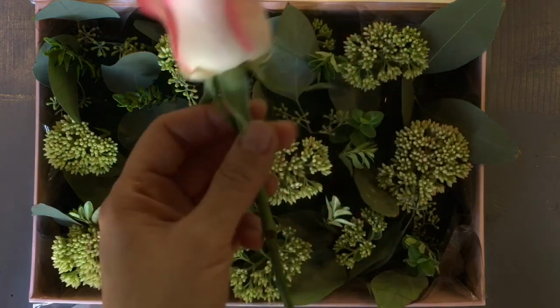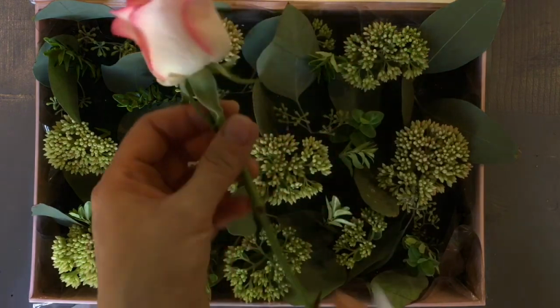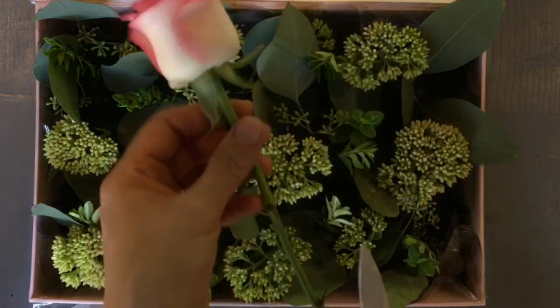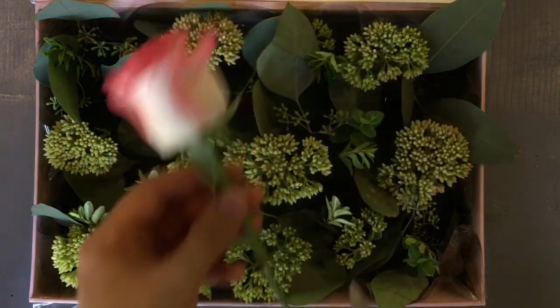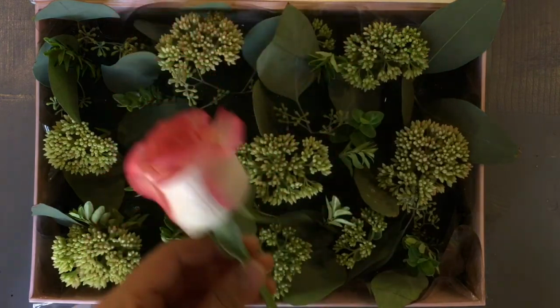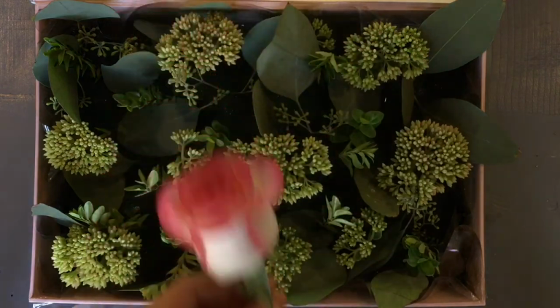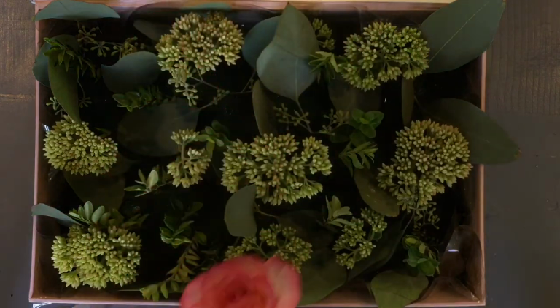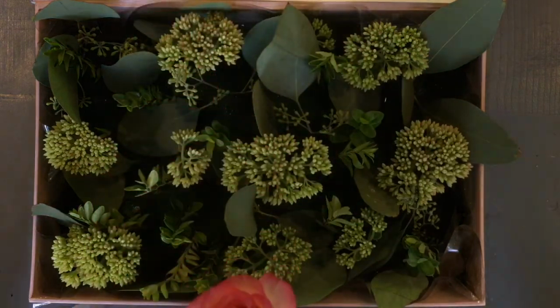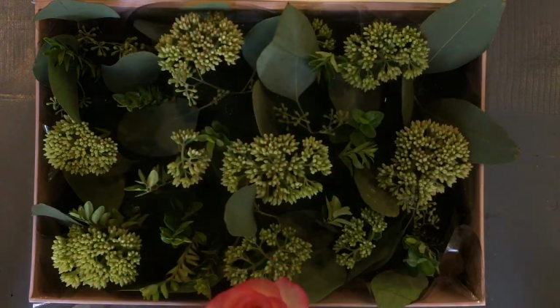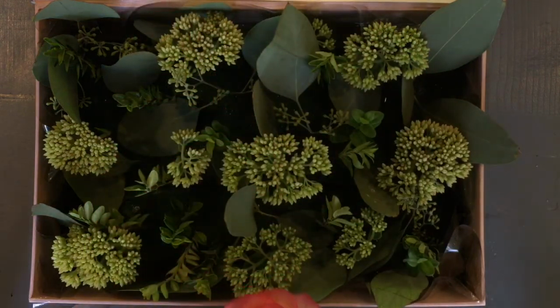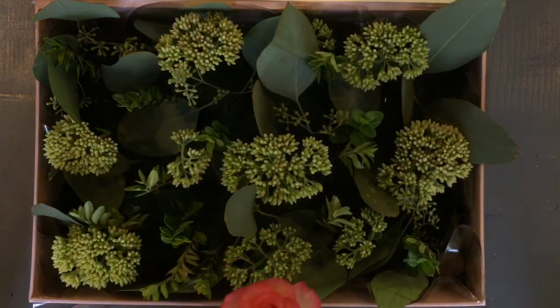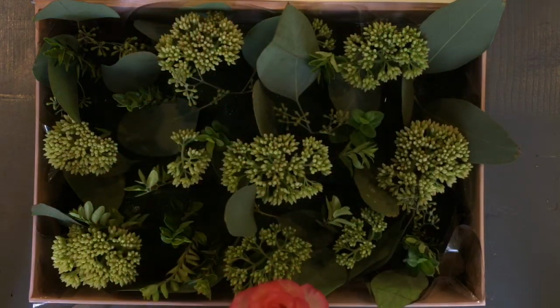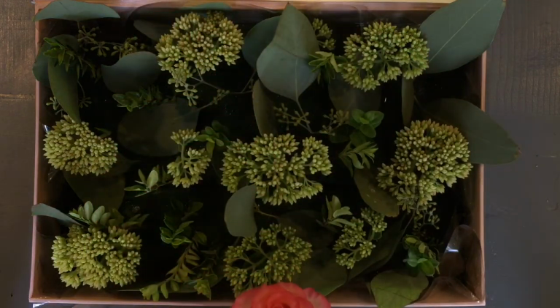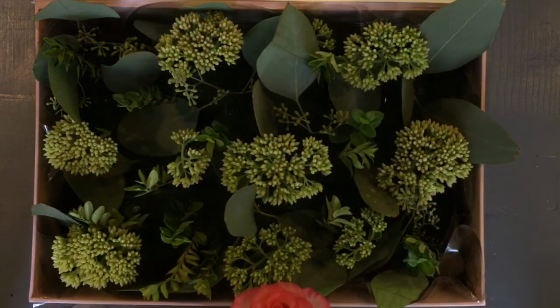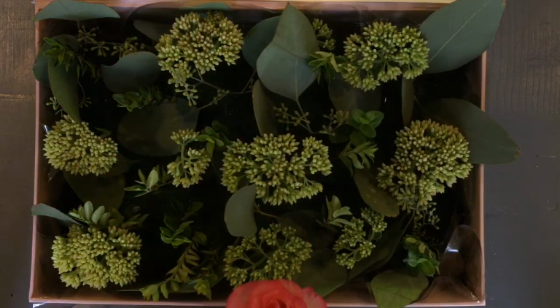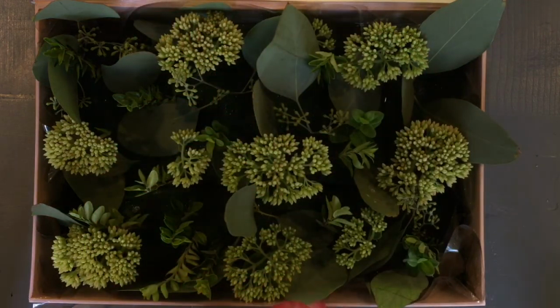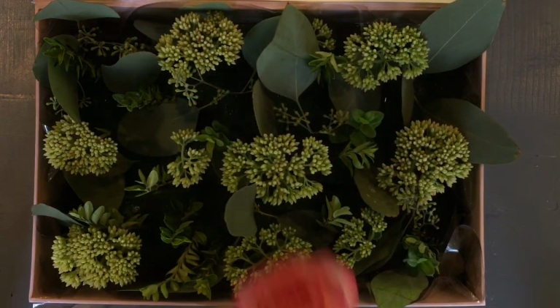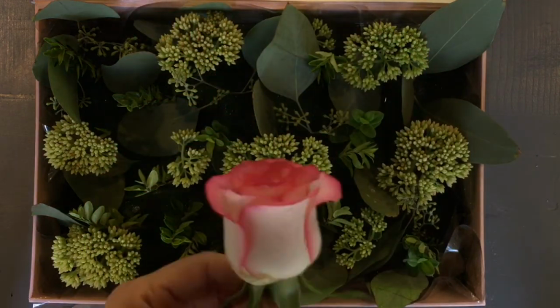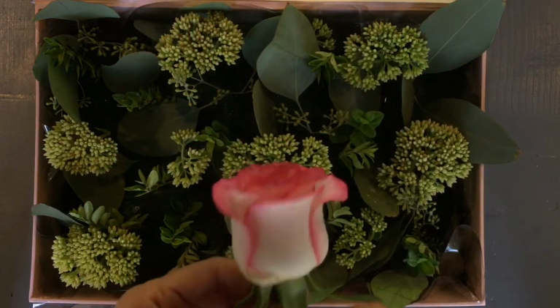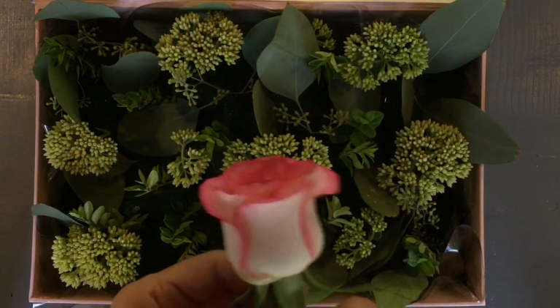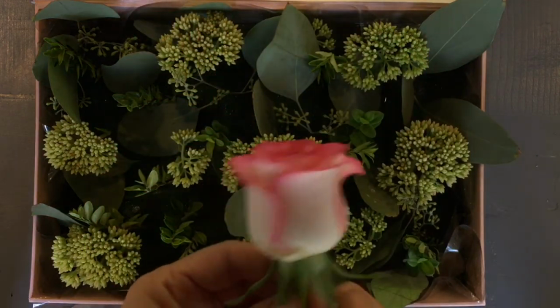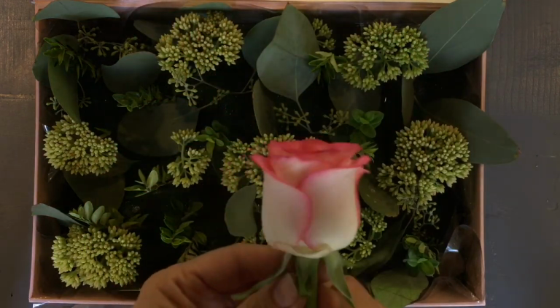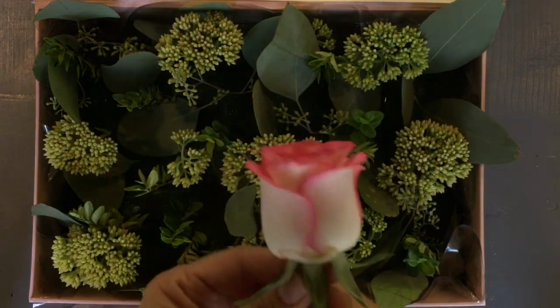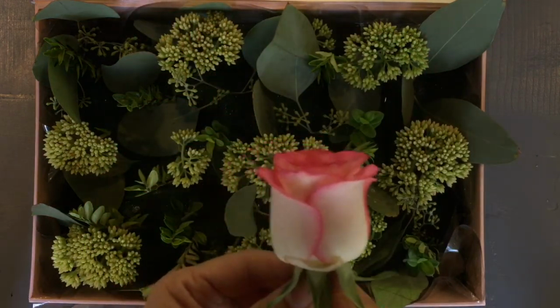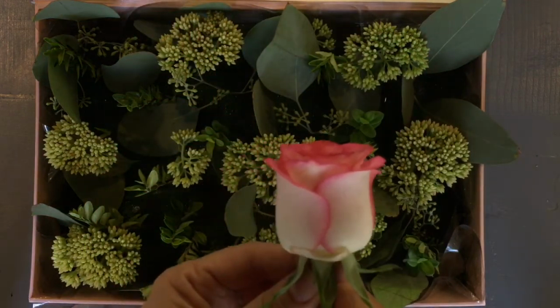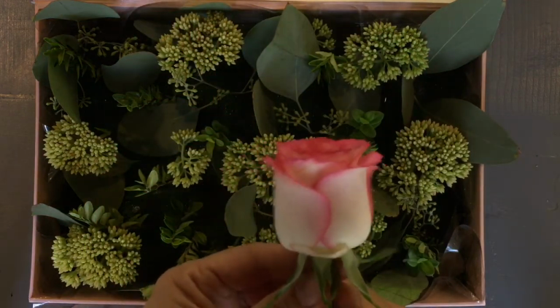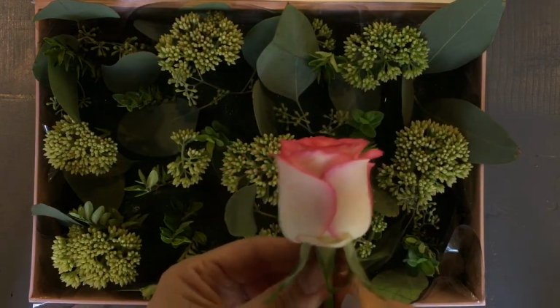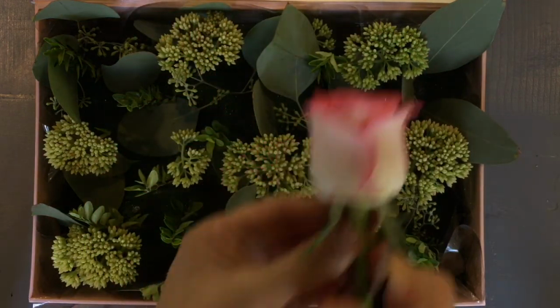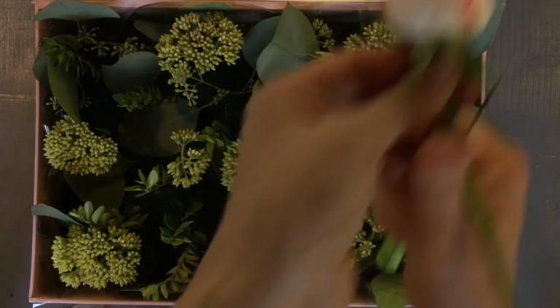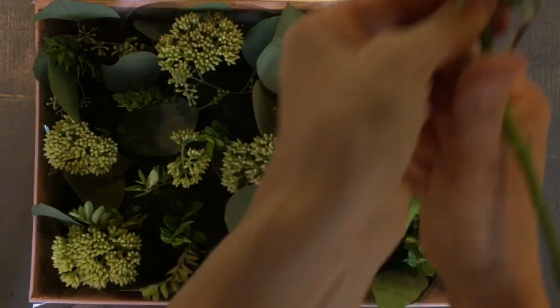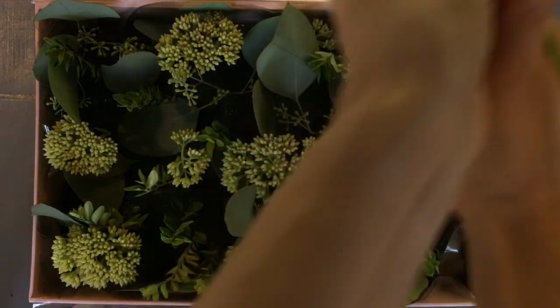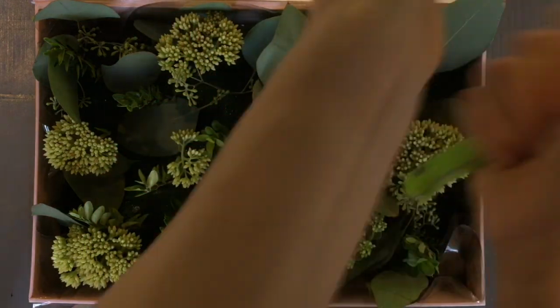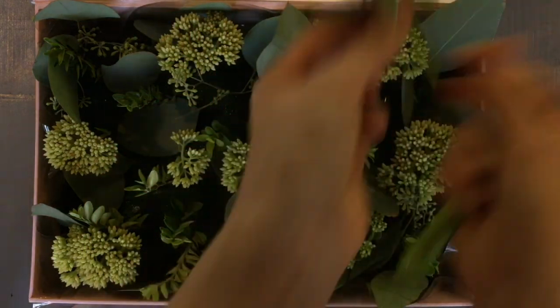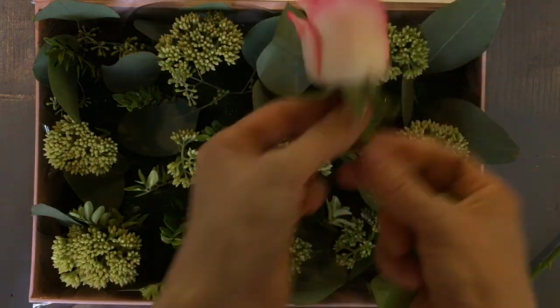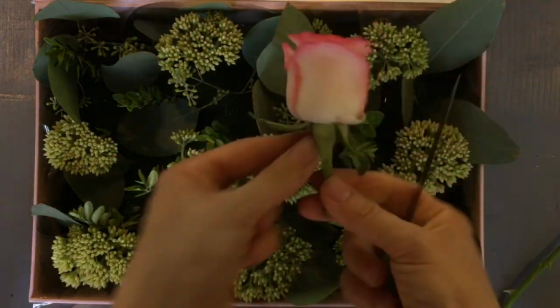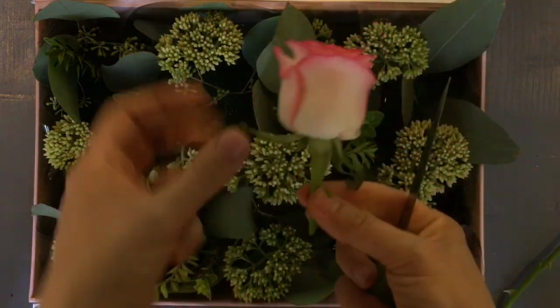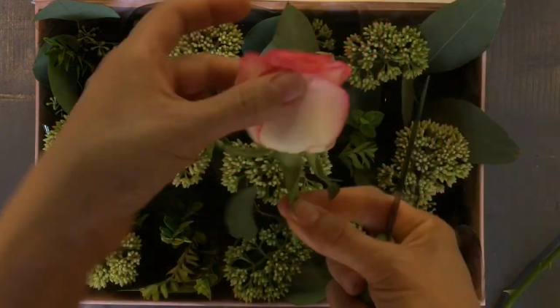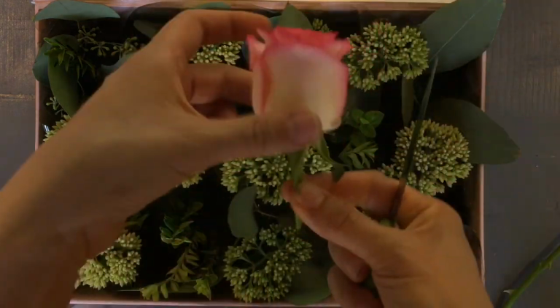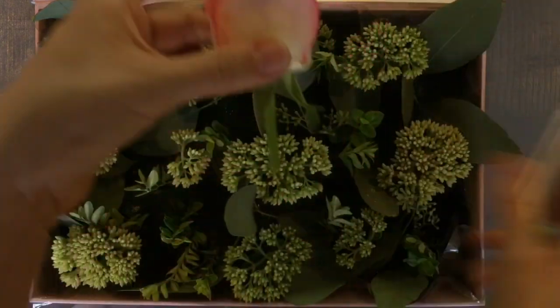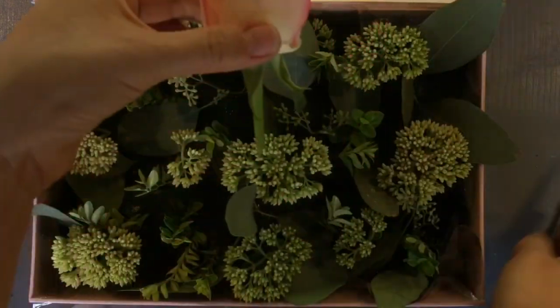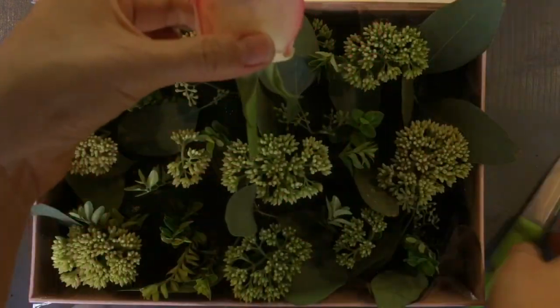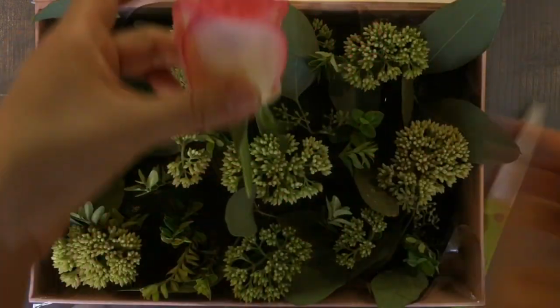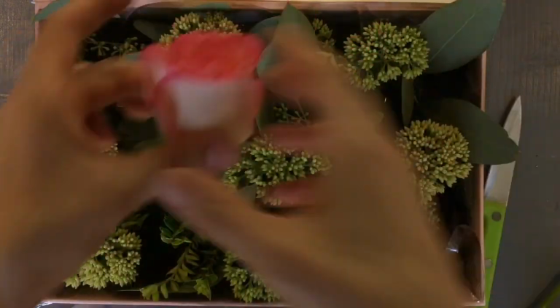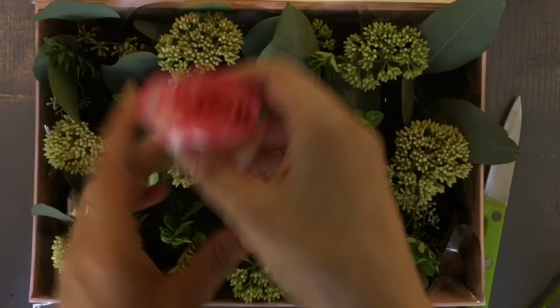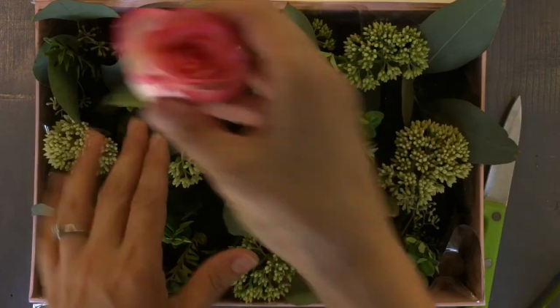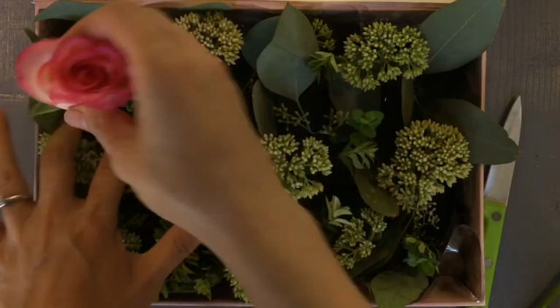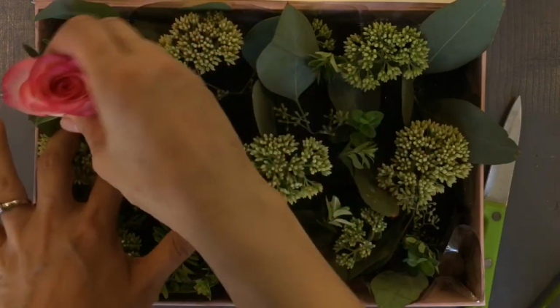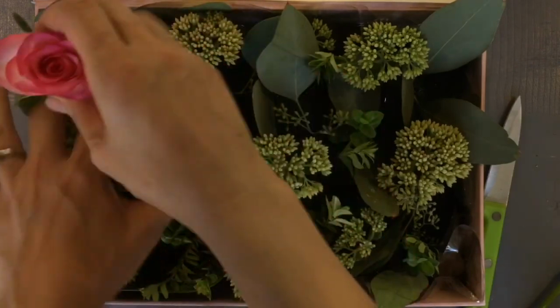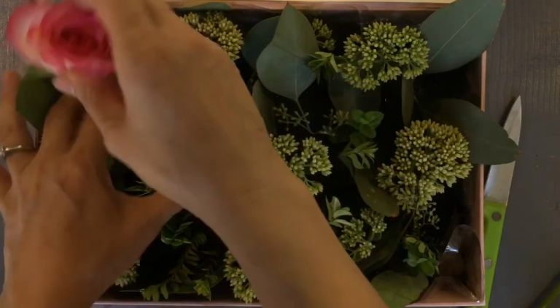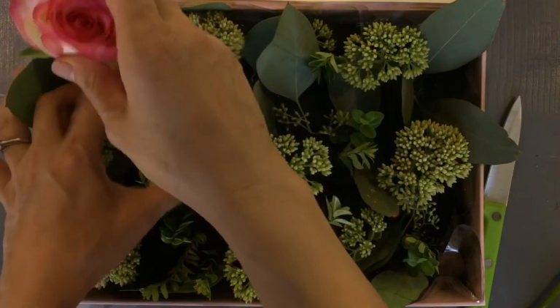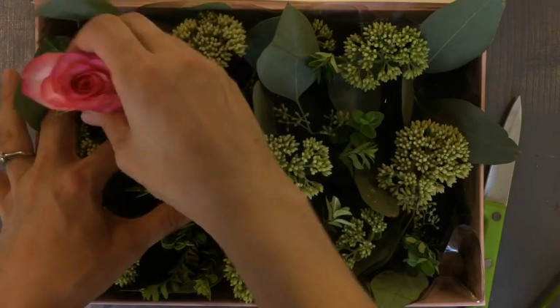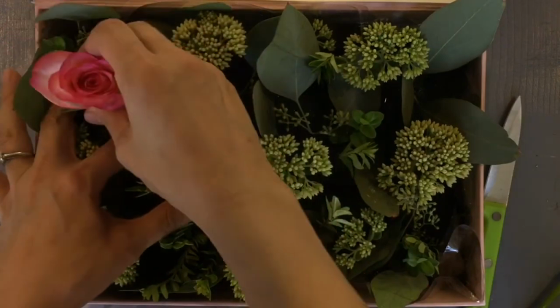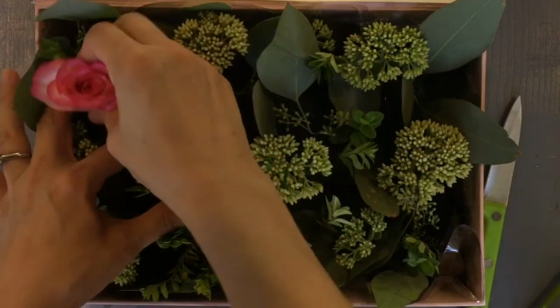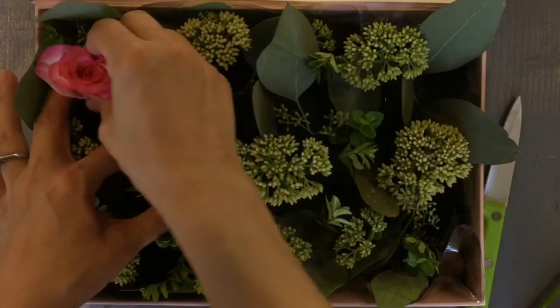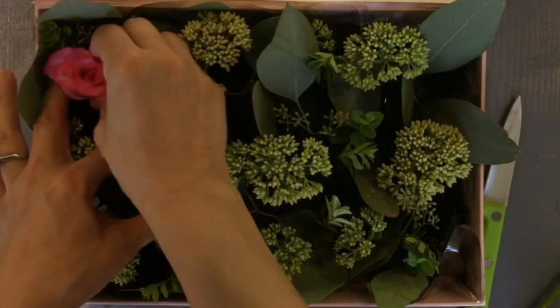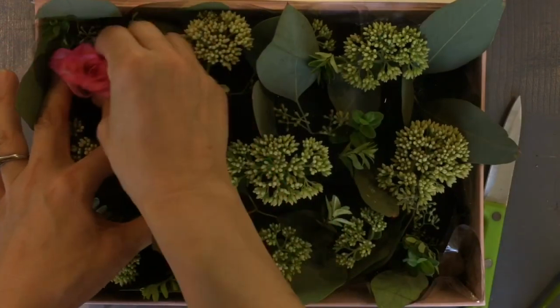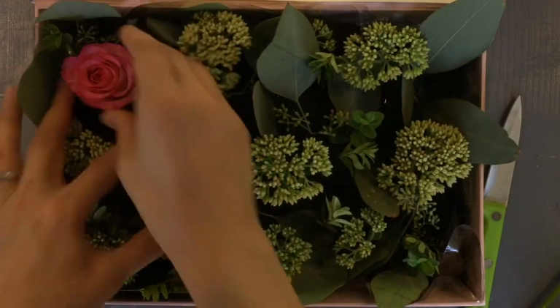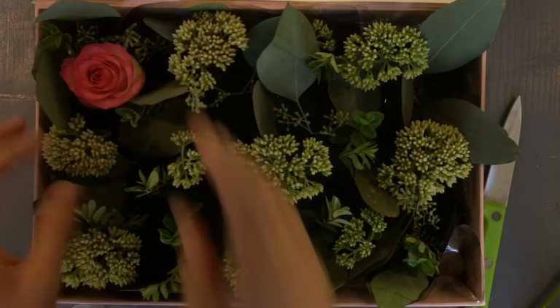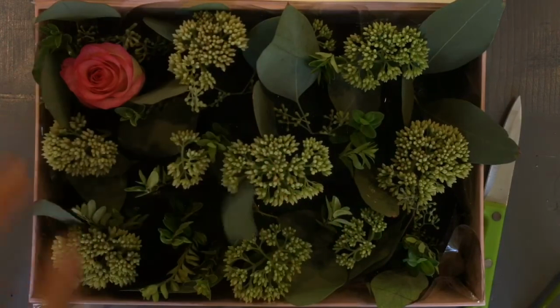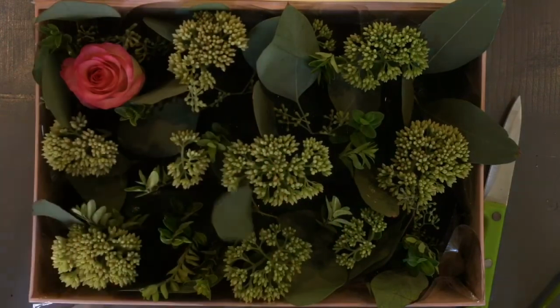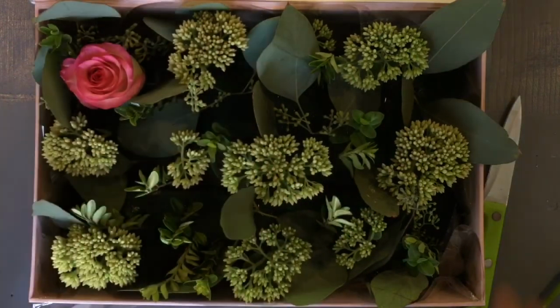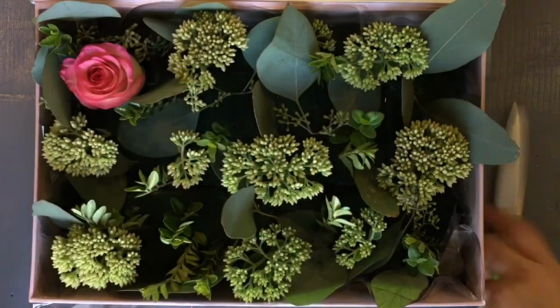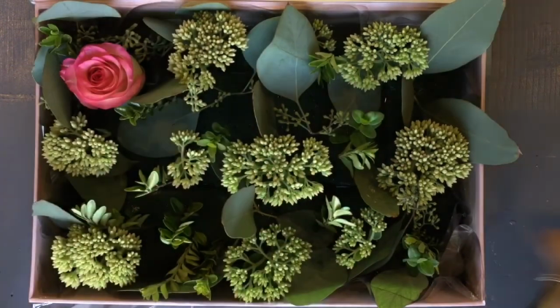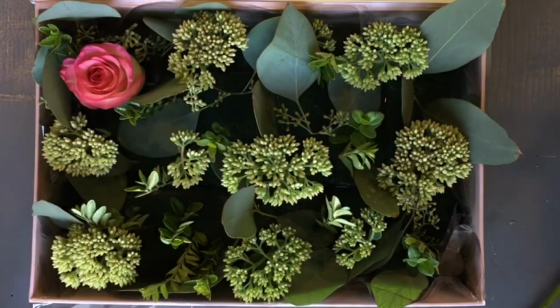Now it's time to add these beautiful roses. I believe I added 10 roses to this box — just stick them straight into the foam.